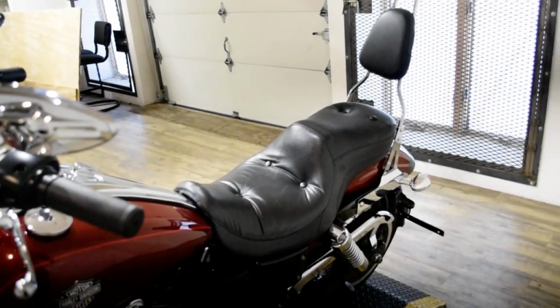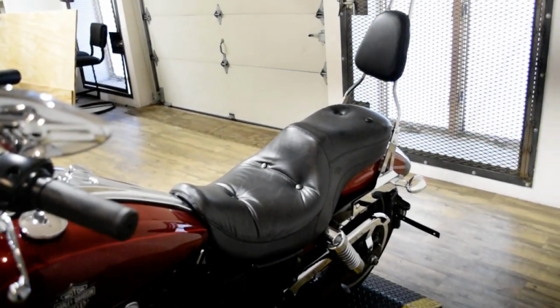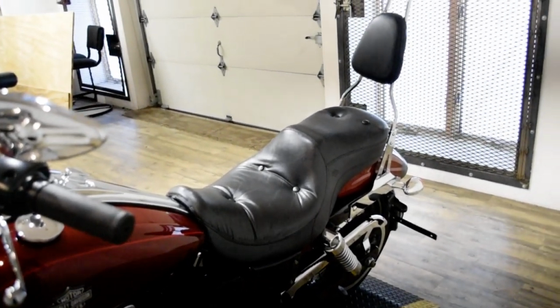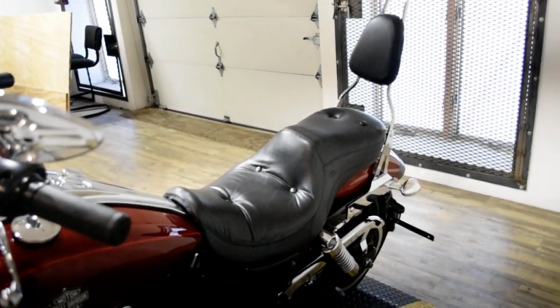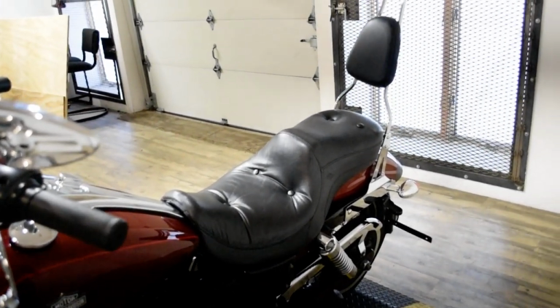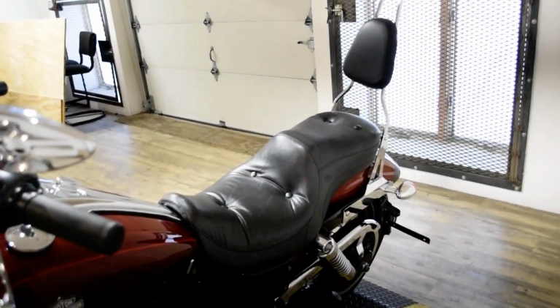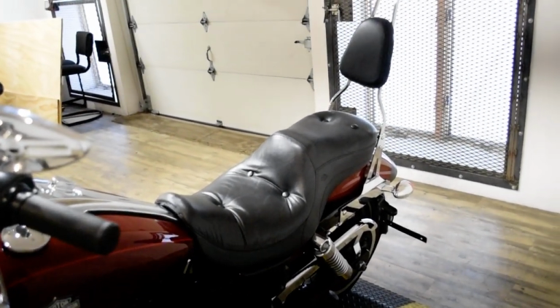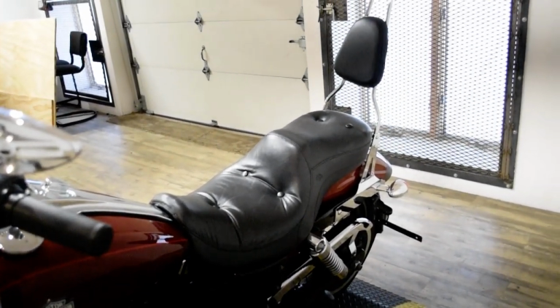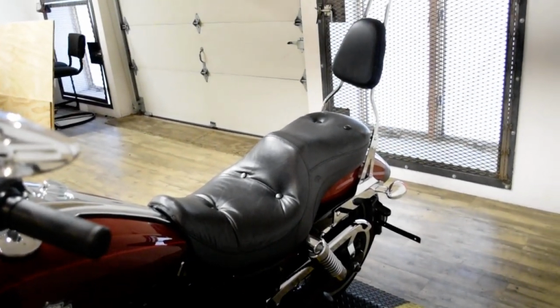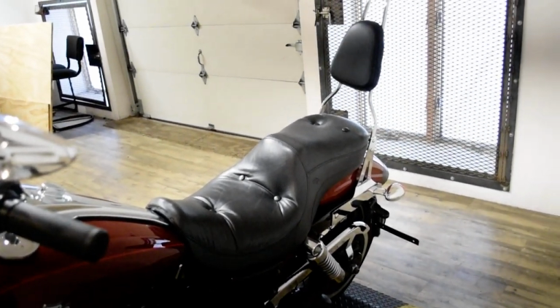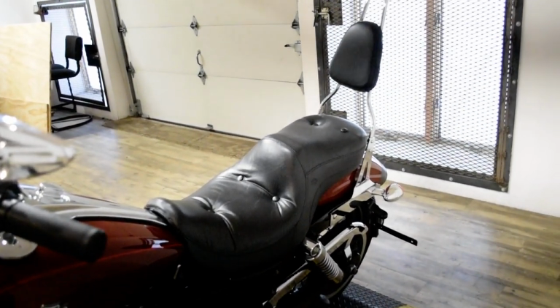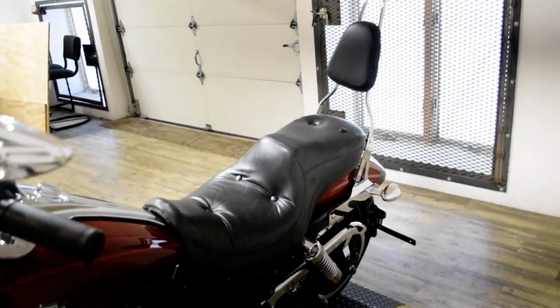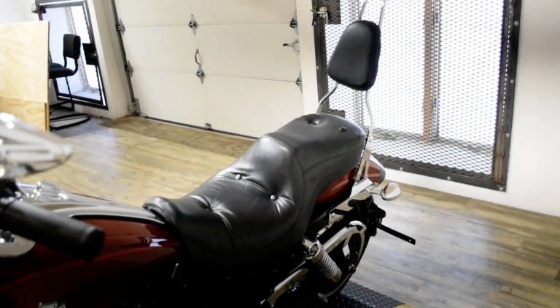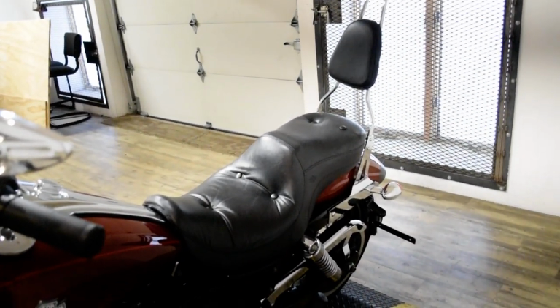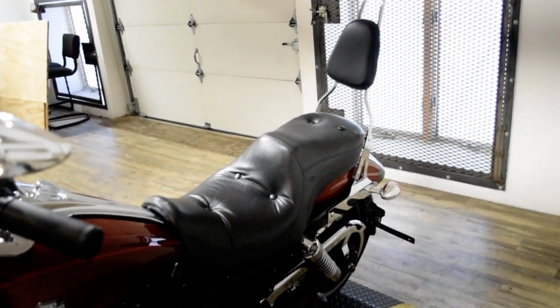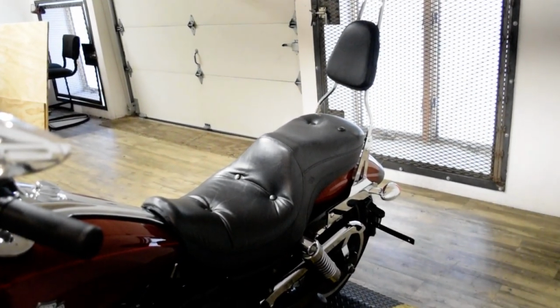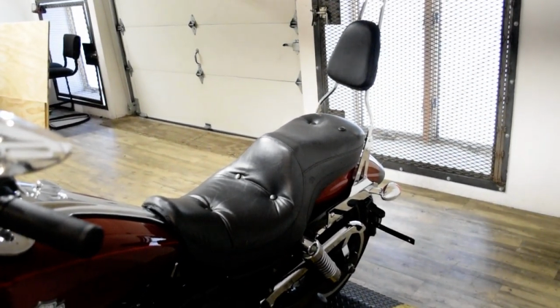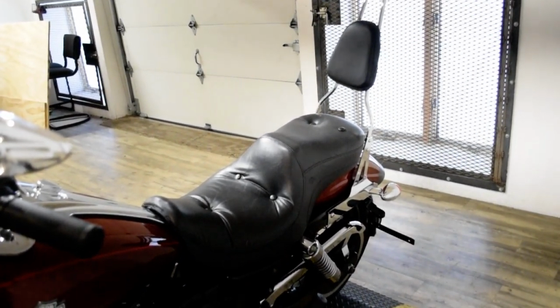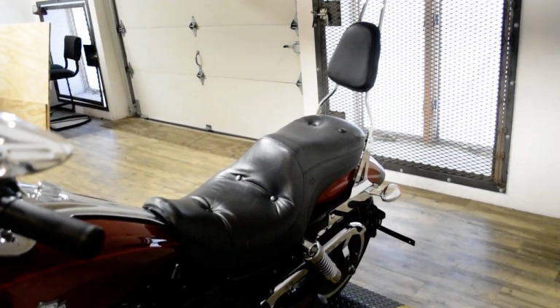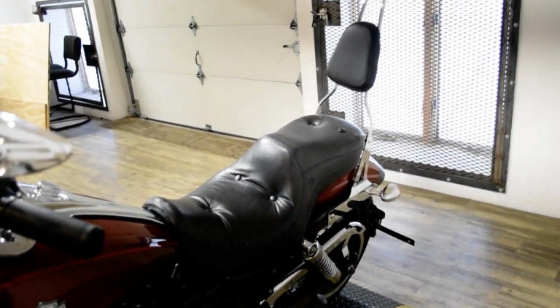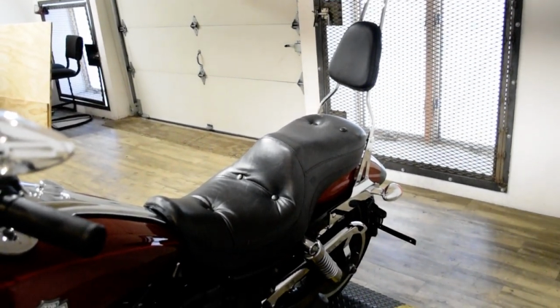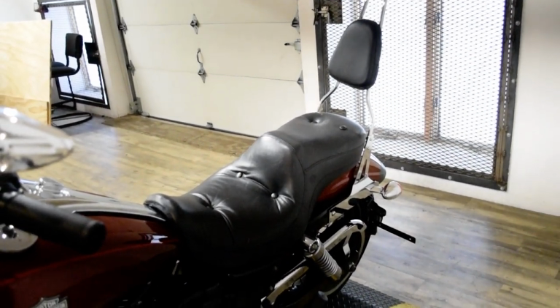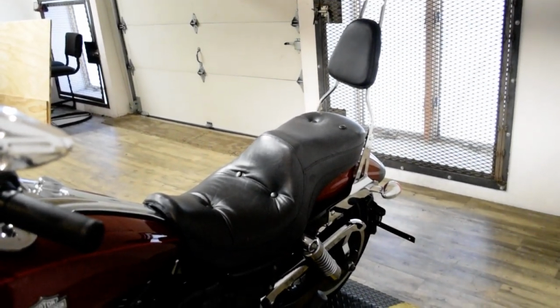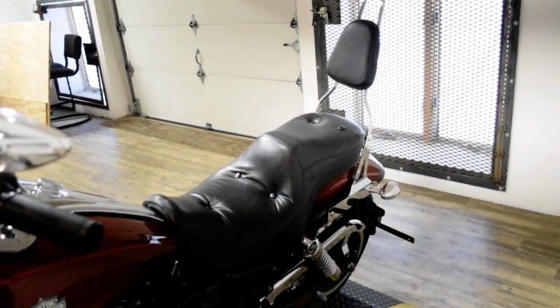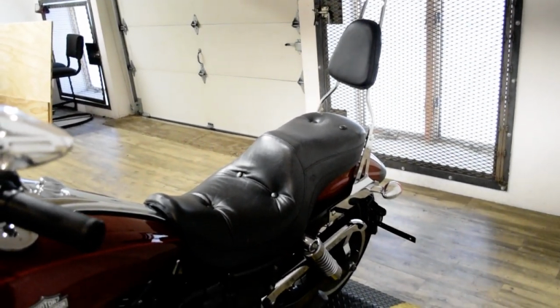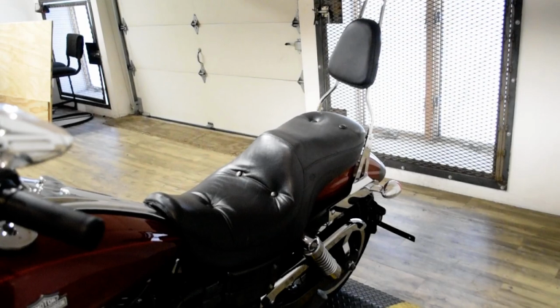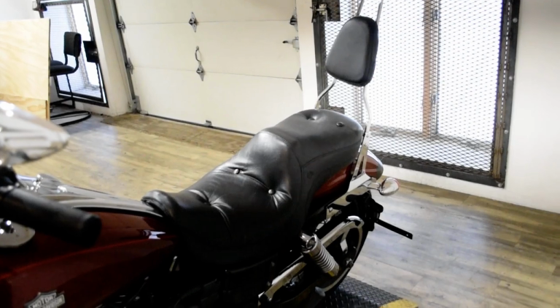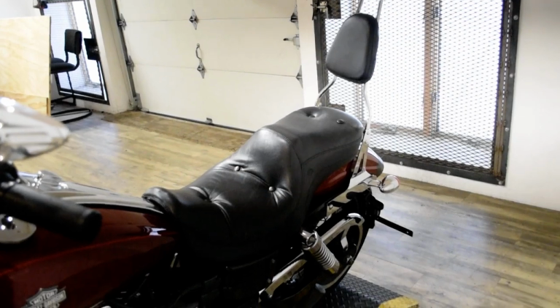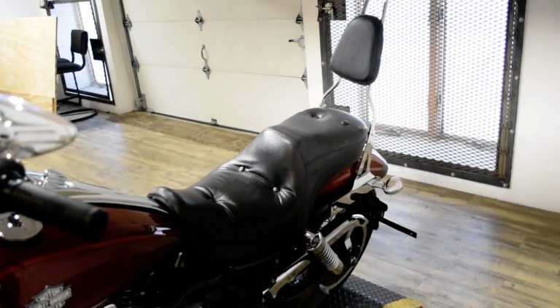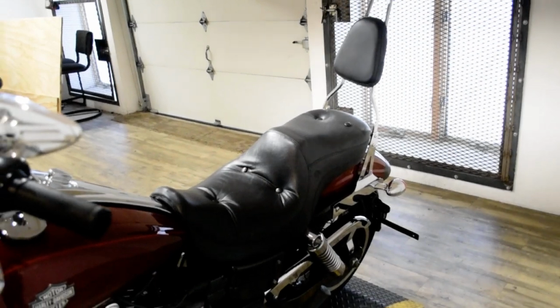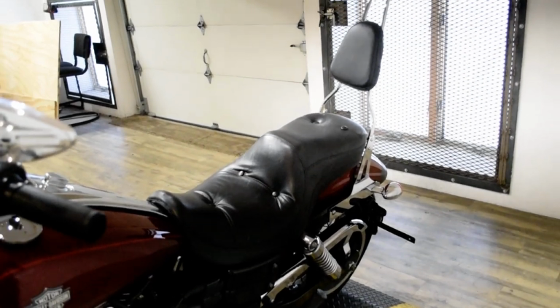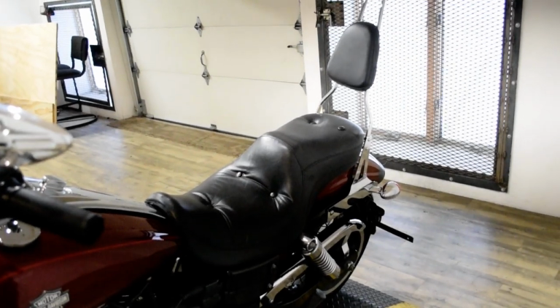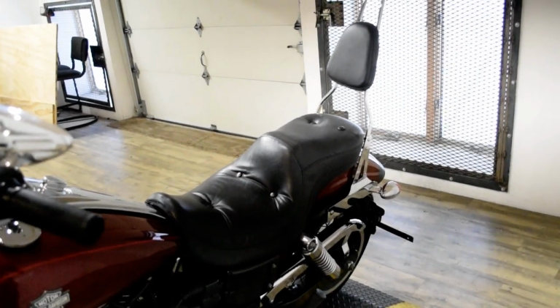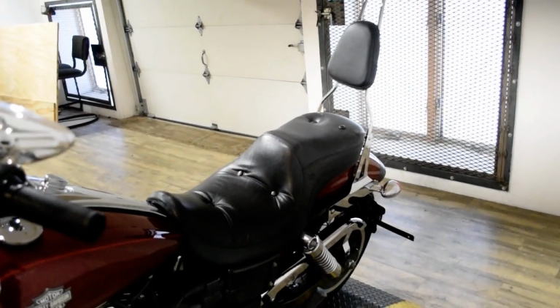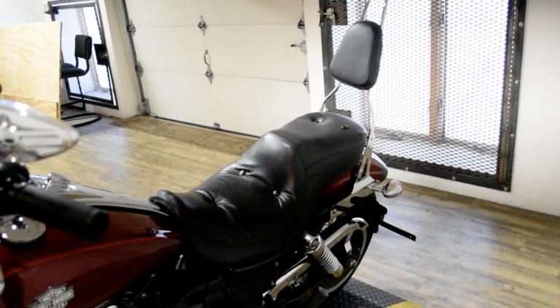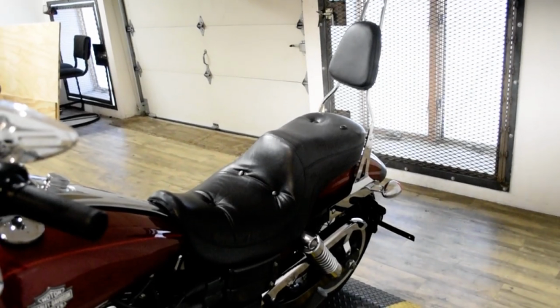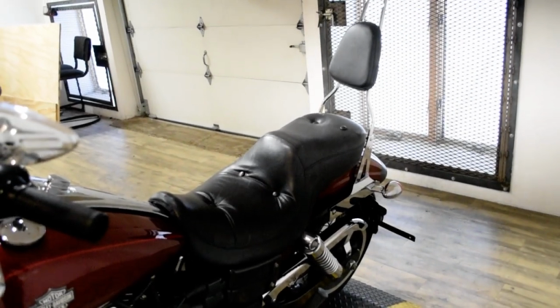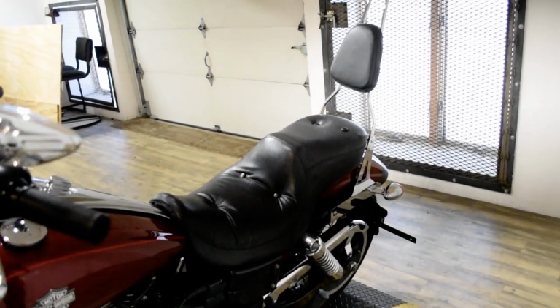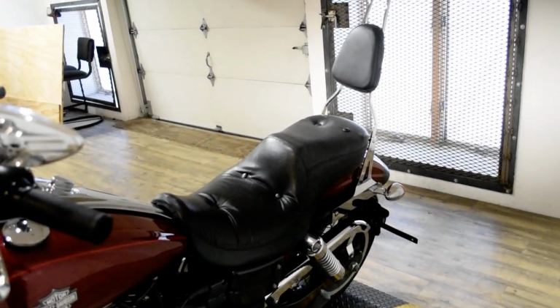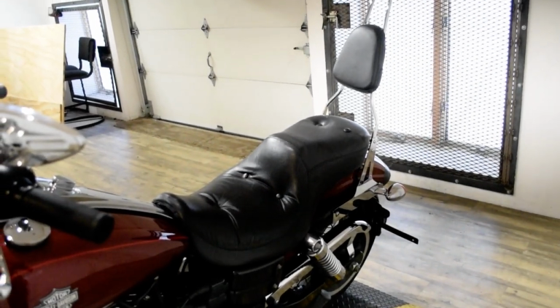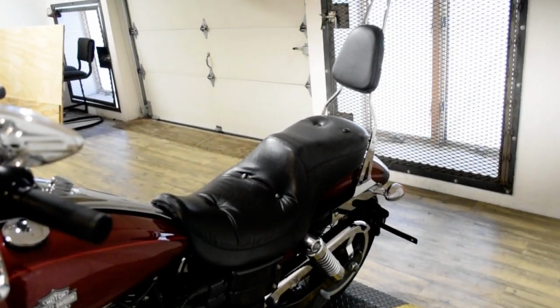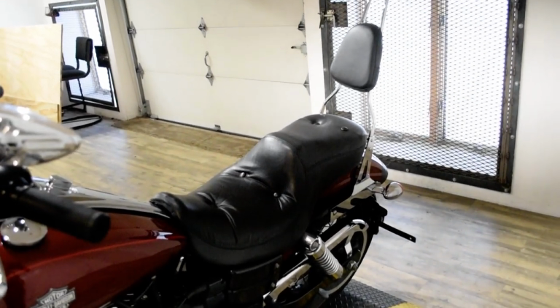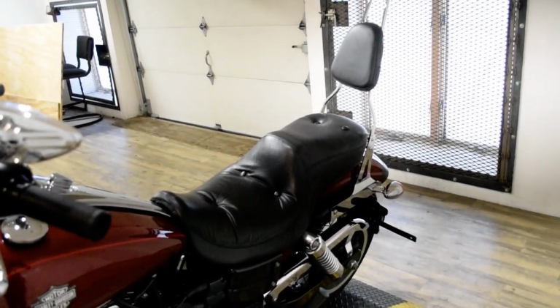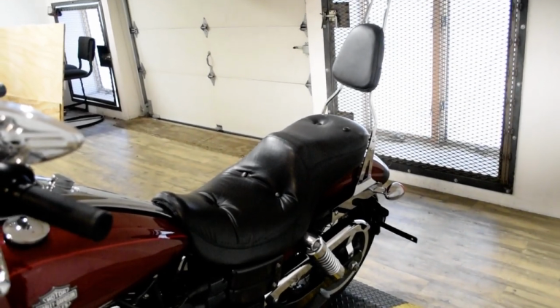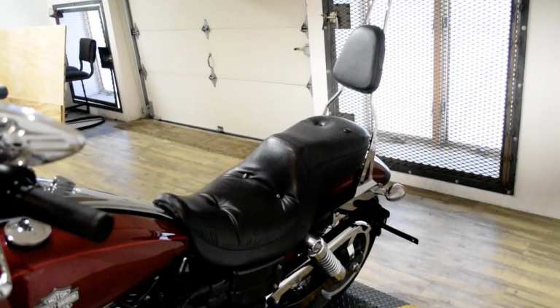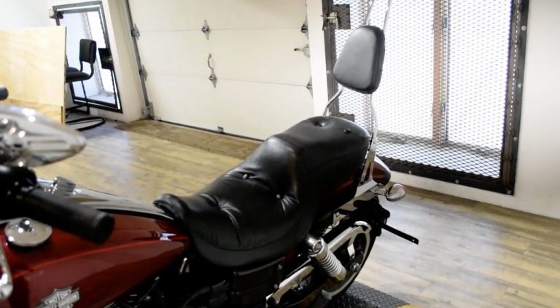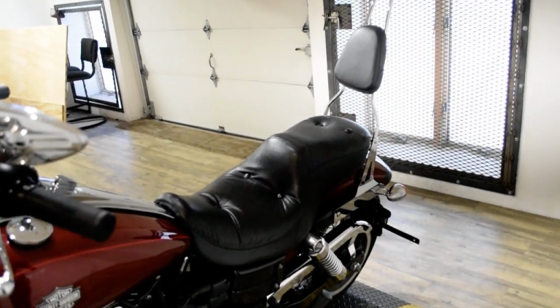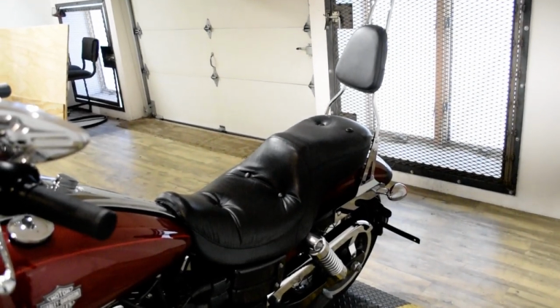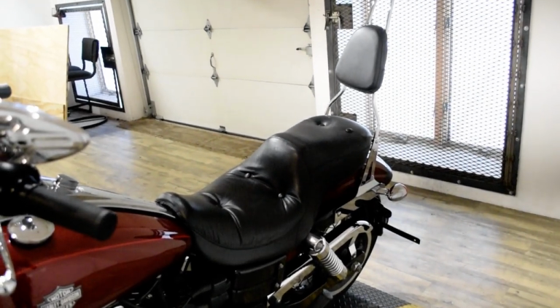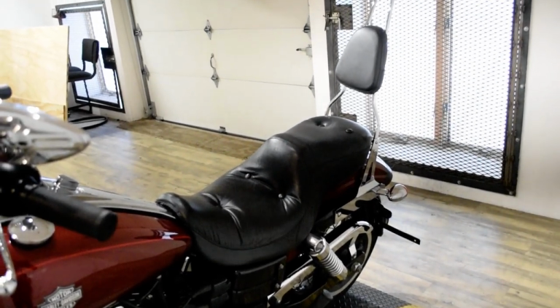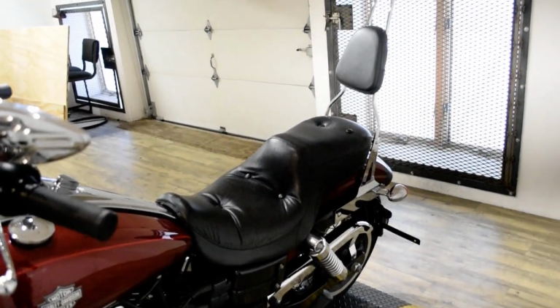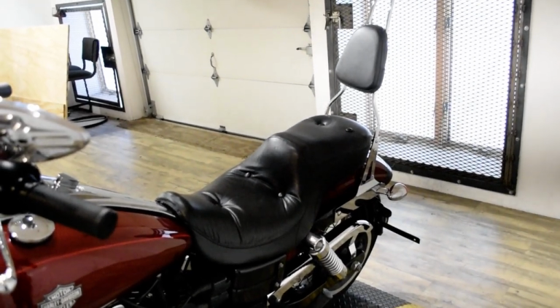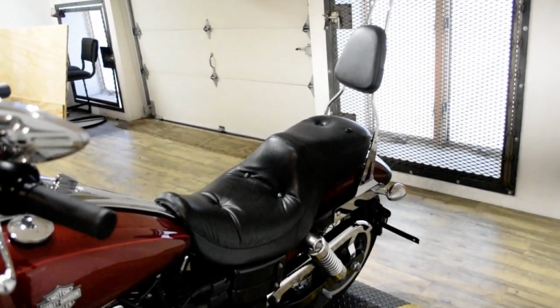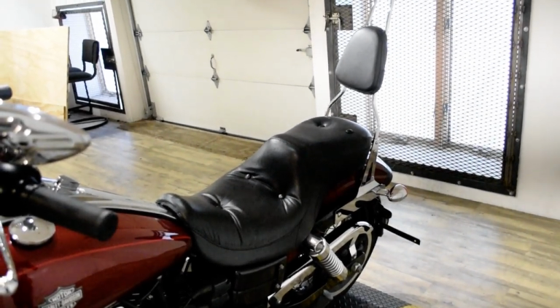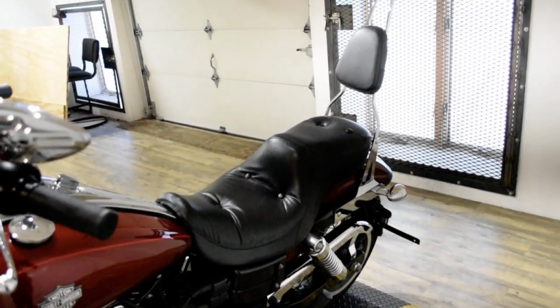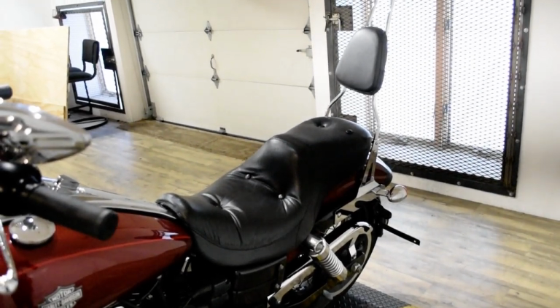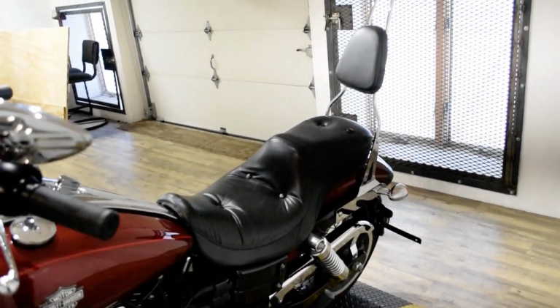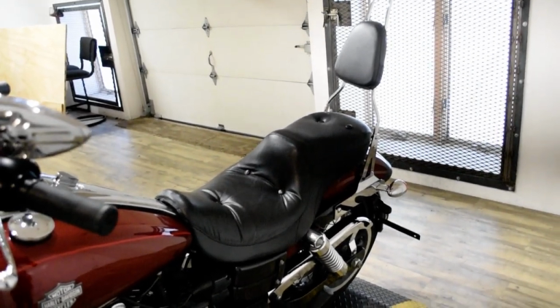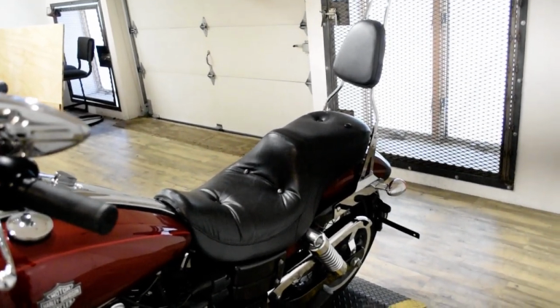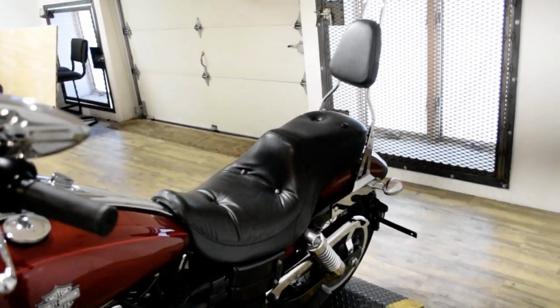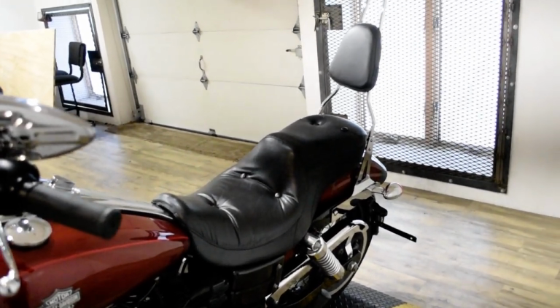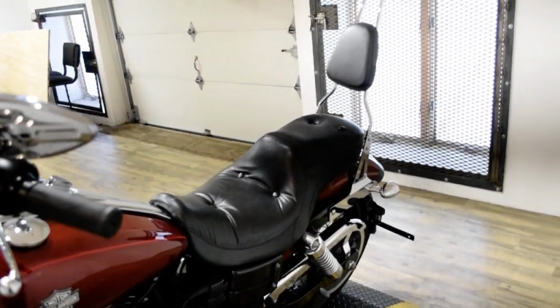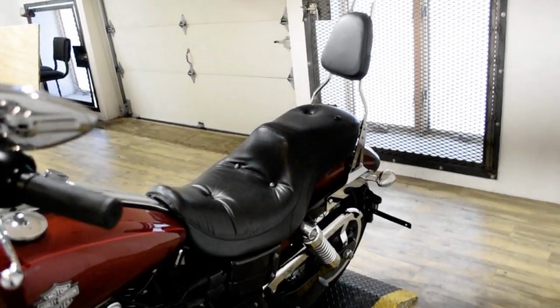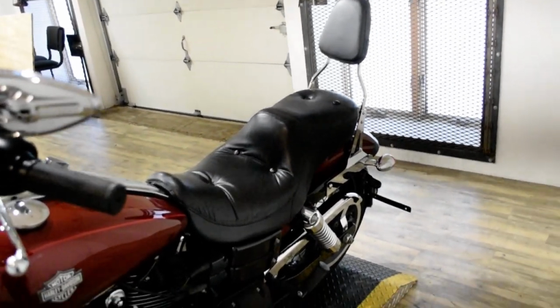The bike has been serviced and safety inspected and is ready for the road. It has a Screaming Eagle intake and a passenger backrest.